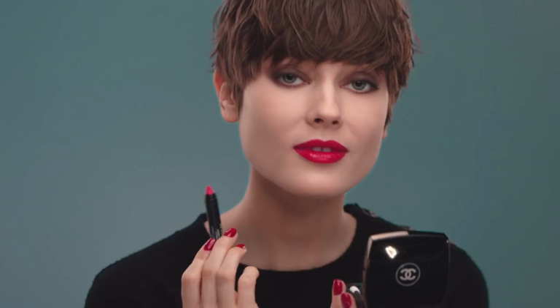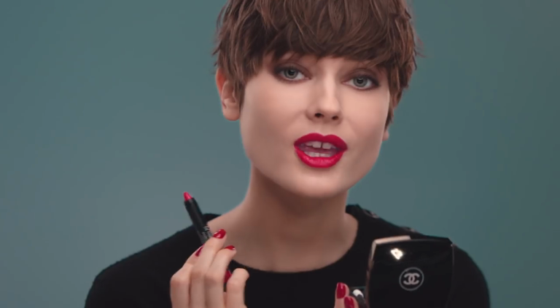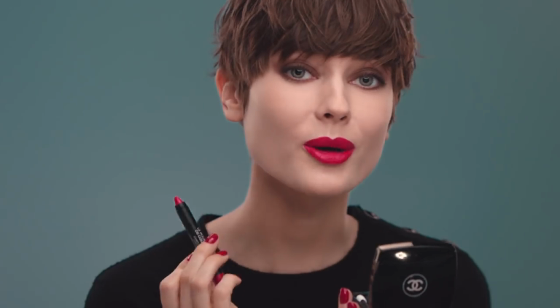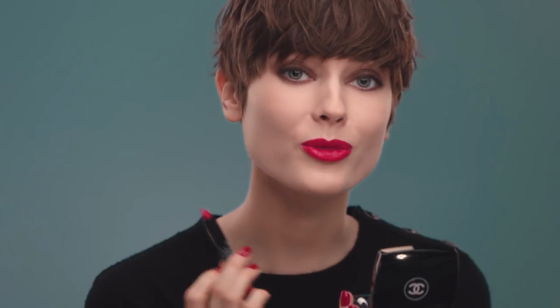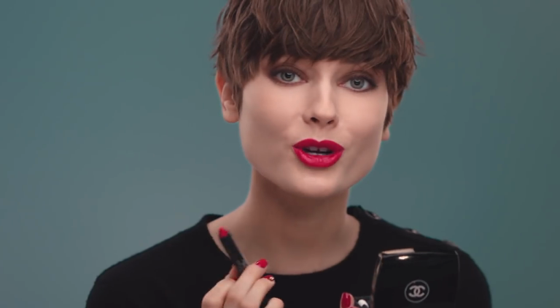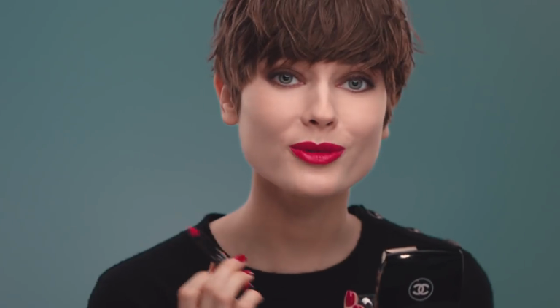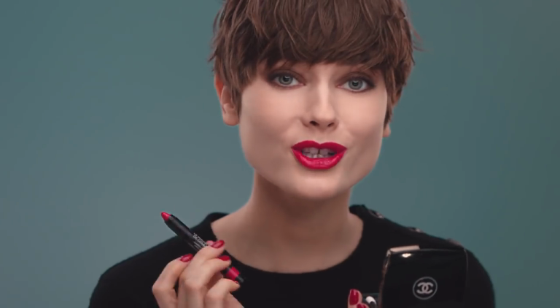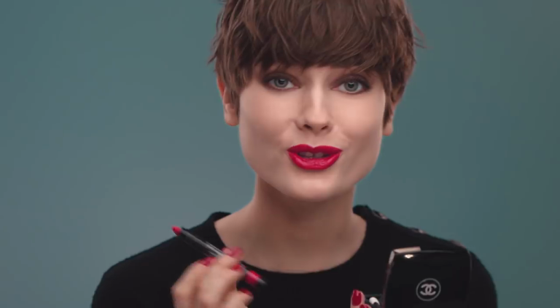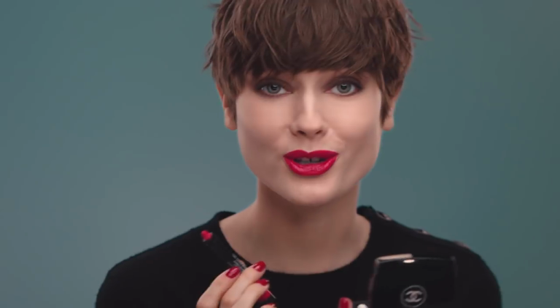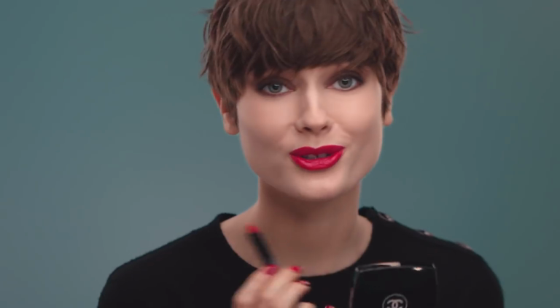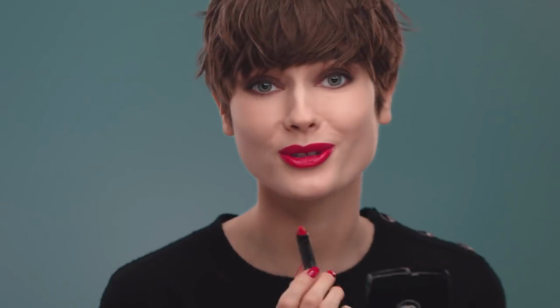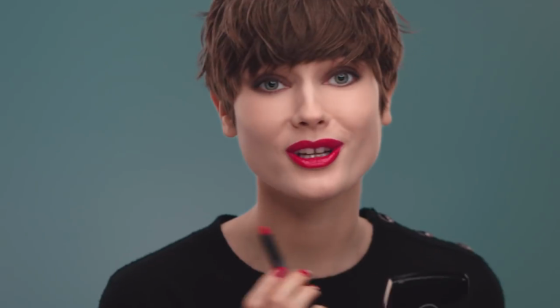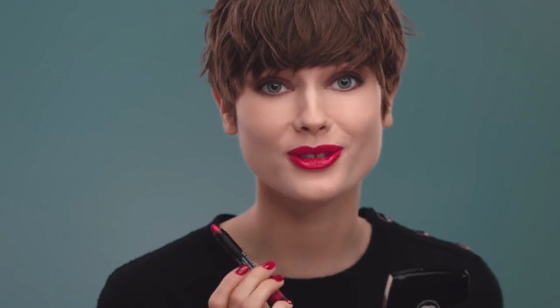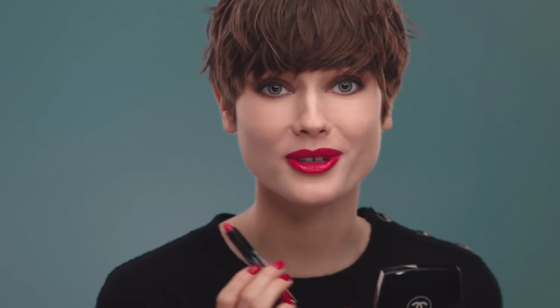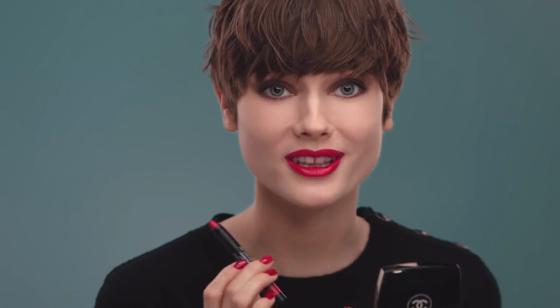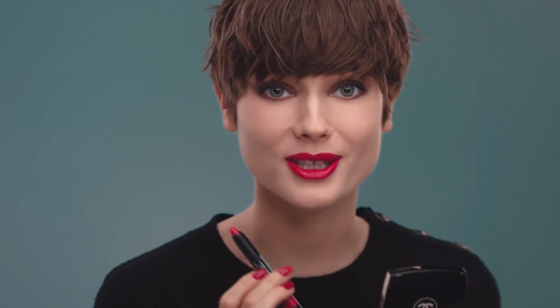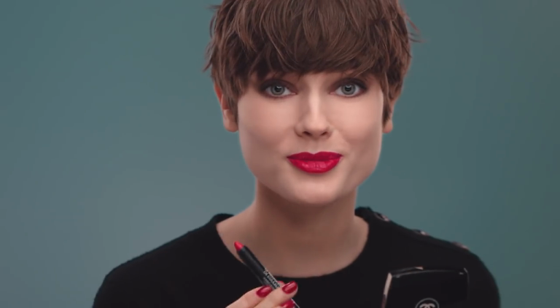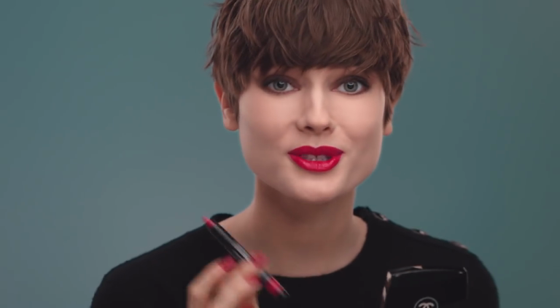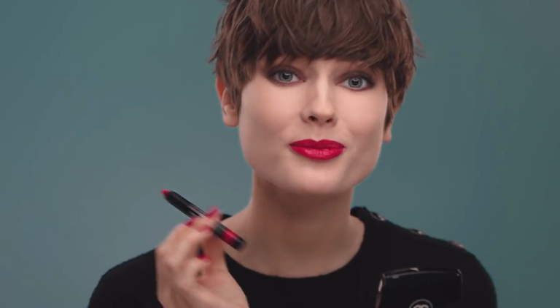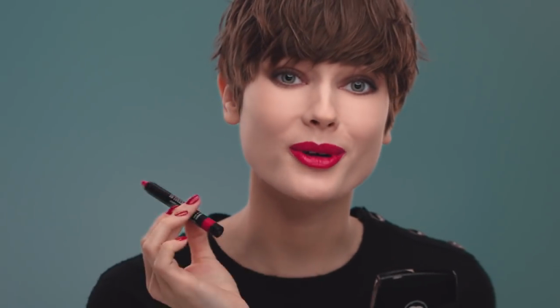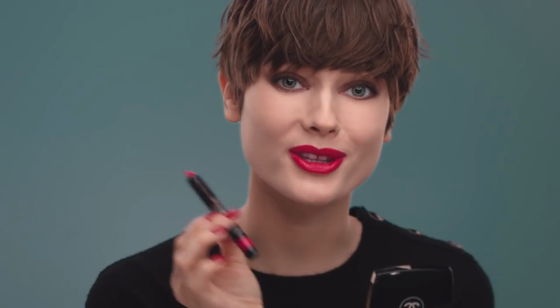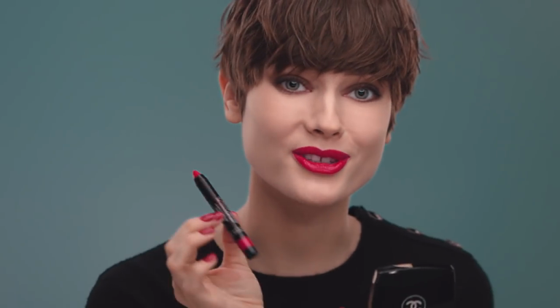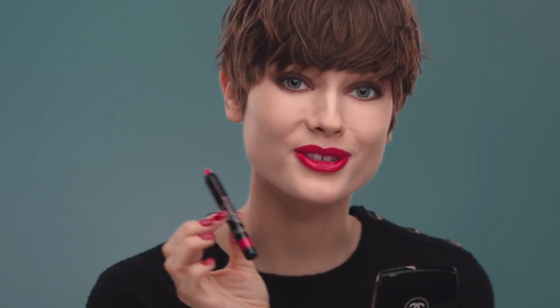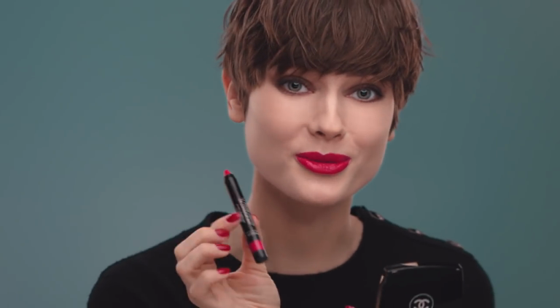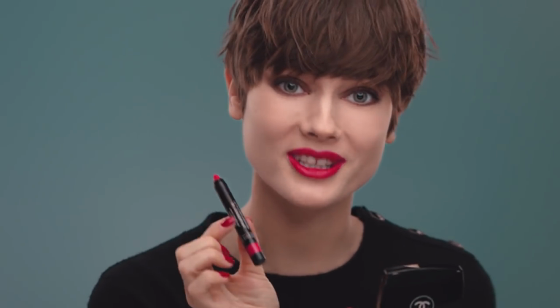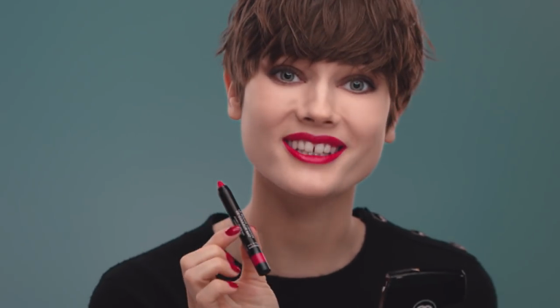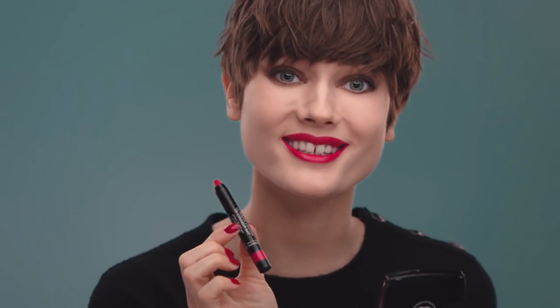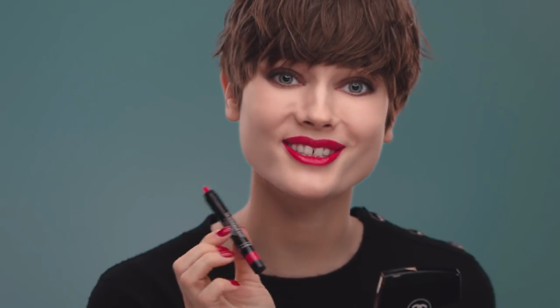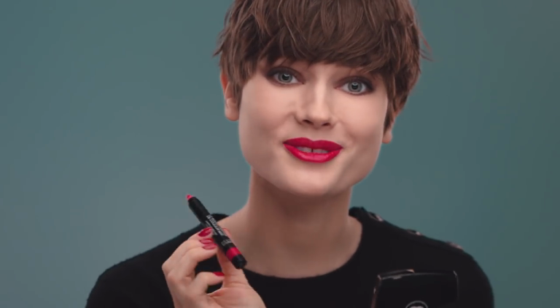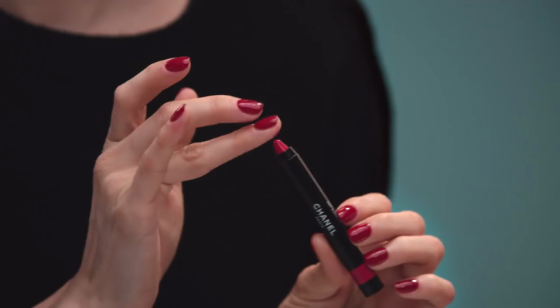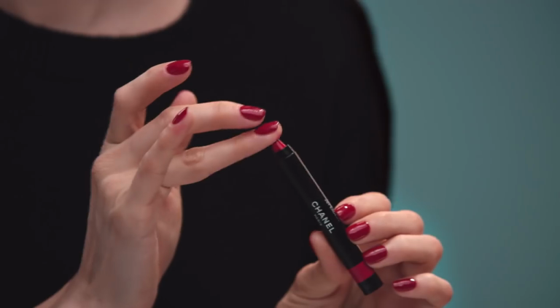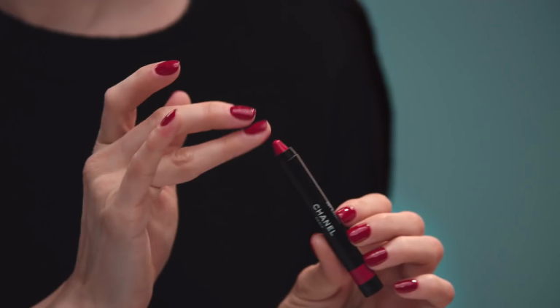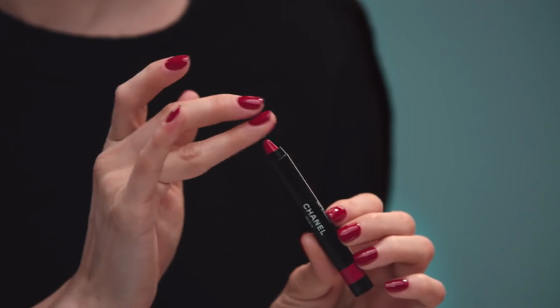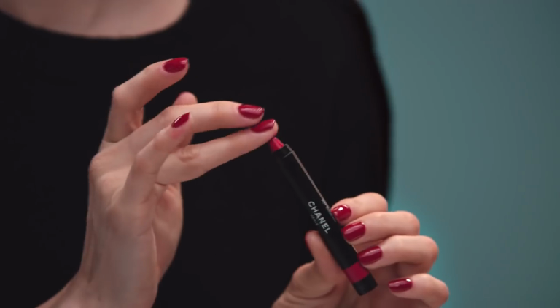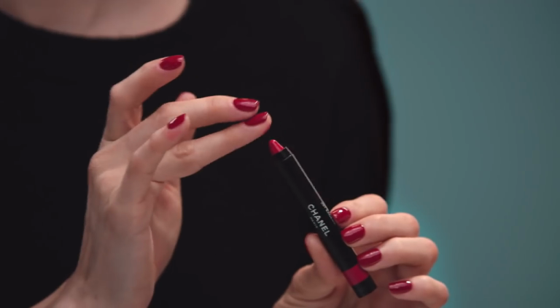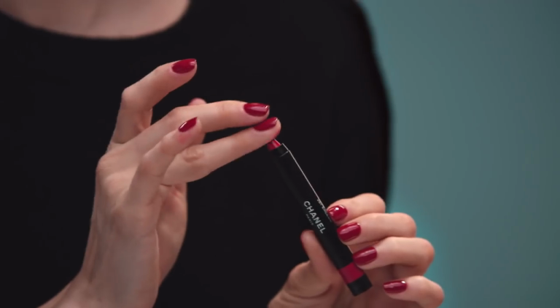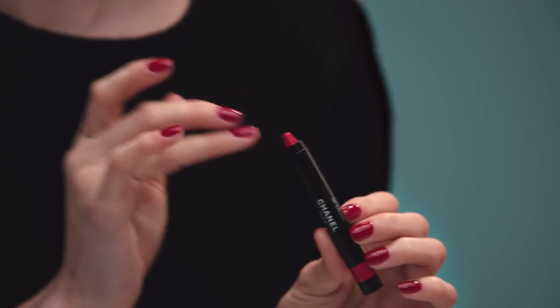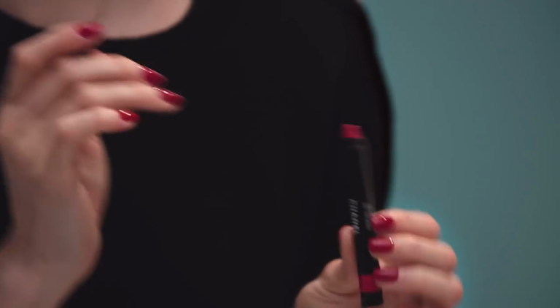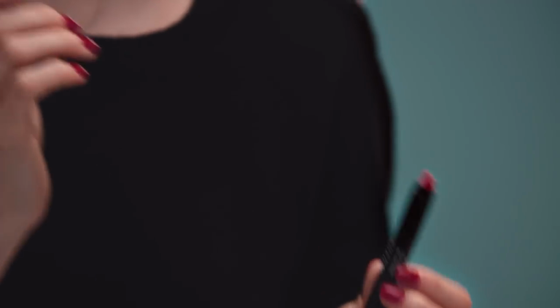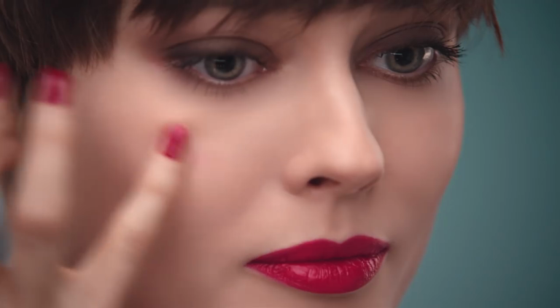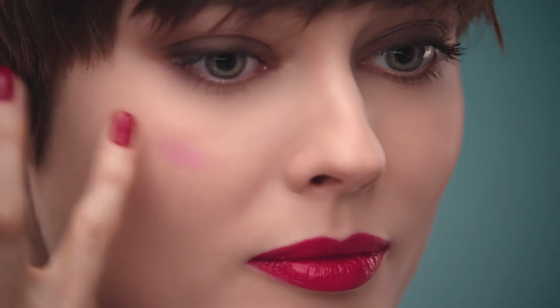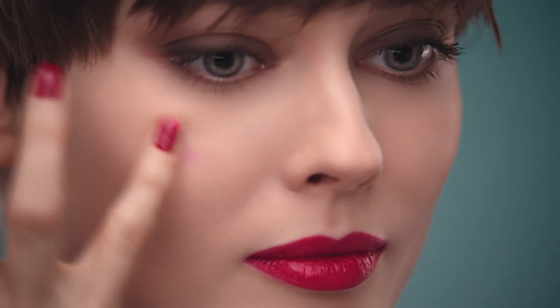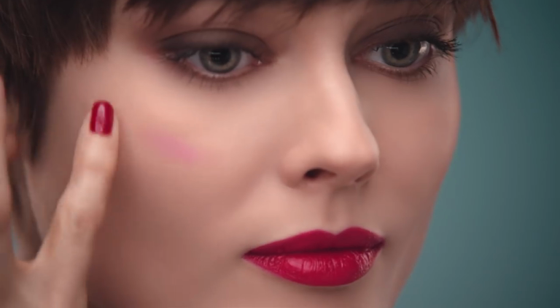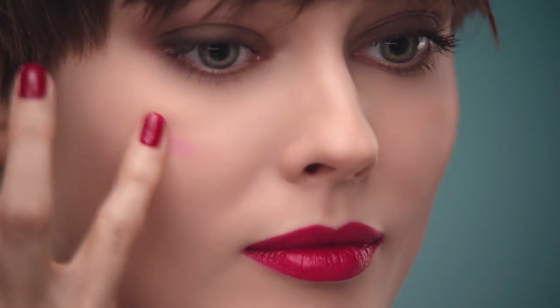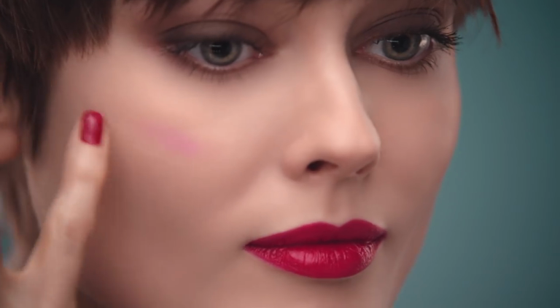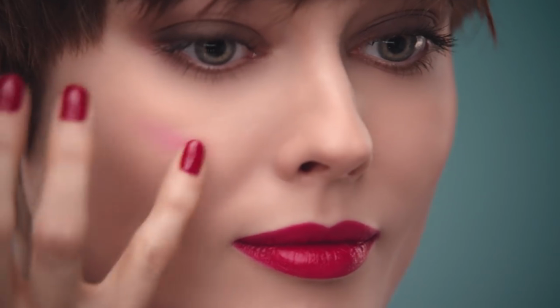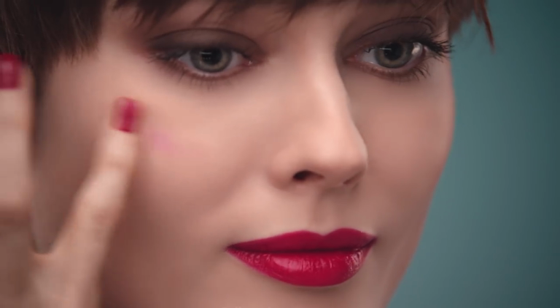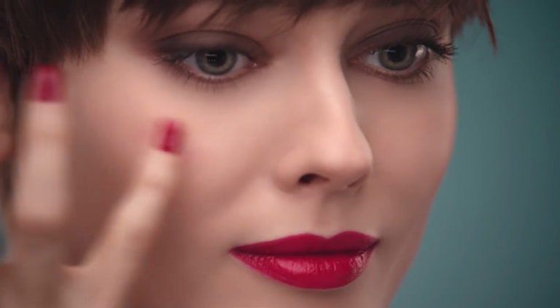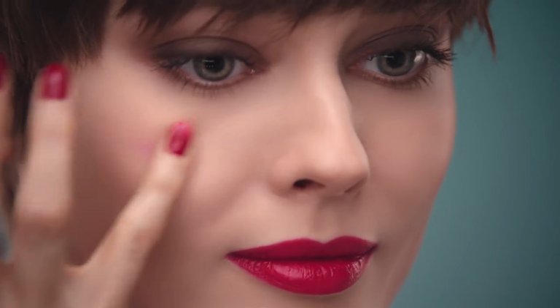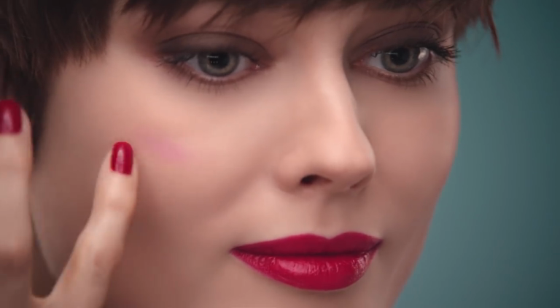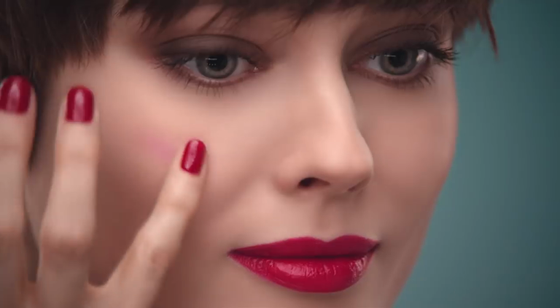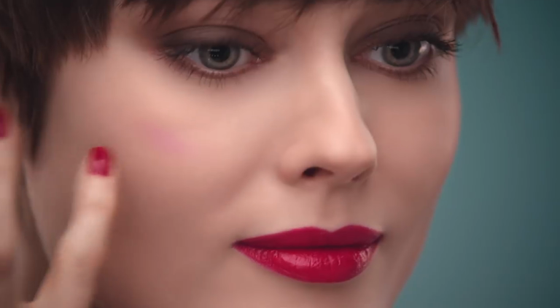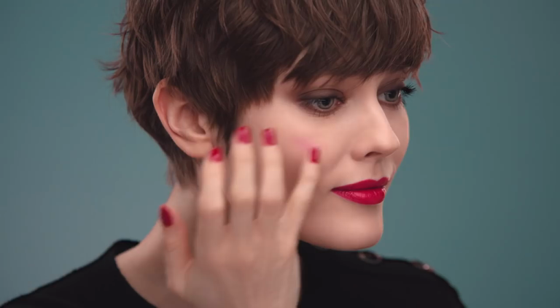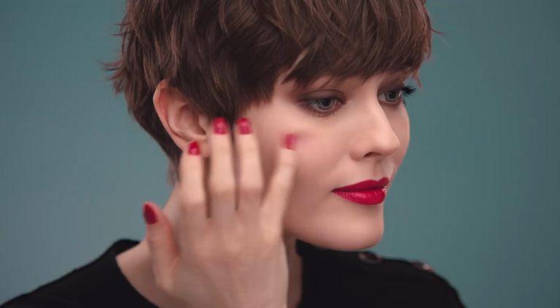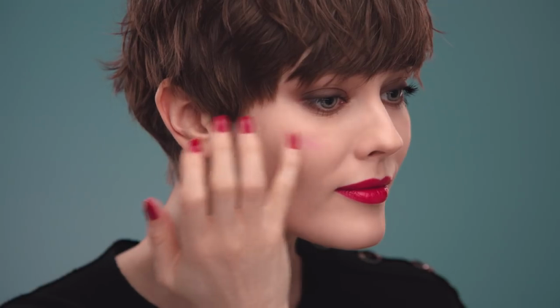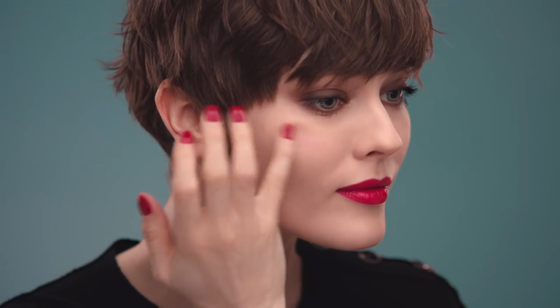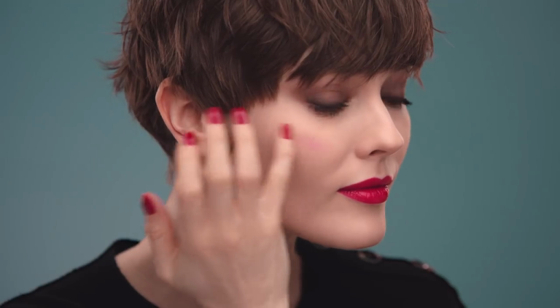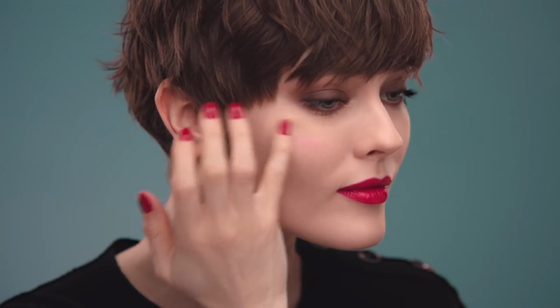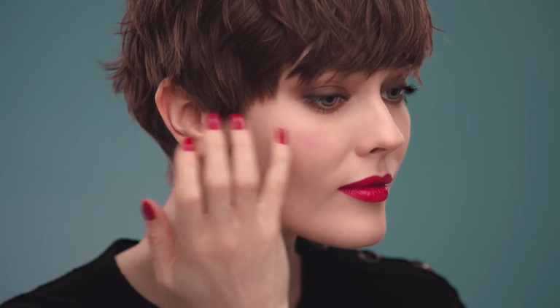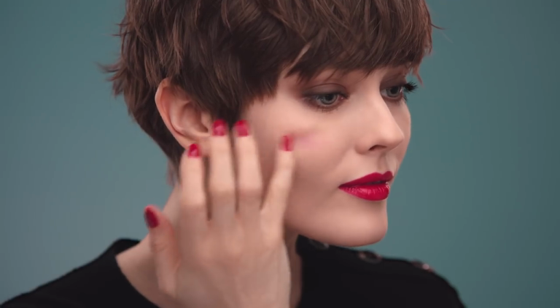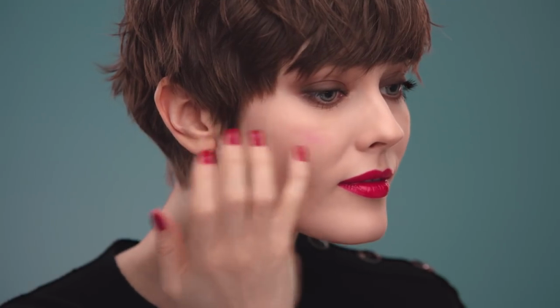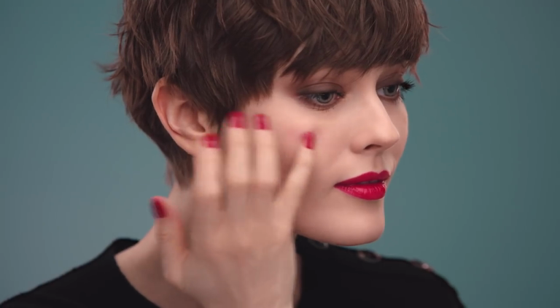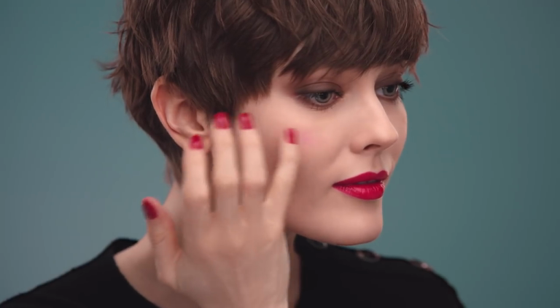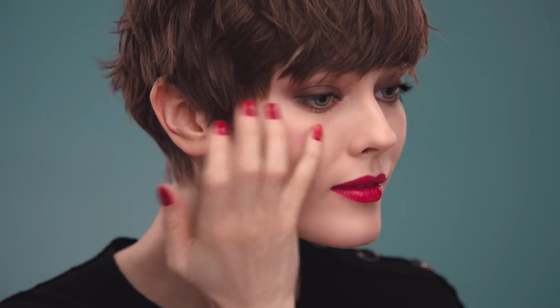I'm normally not good at doing lips, but this is really easy. I also use it as a blush. It's really handy.